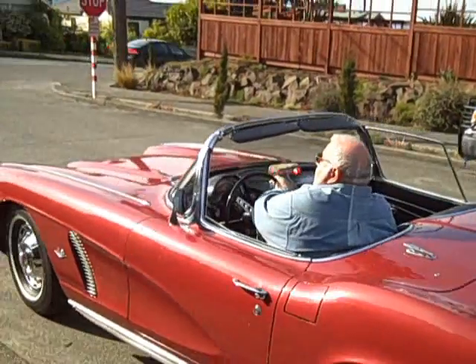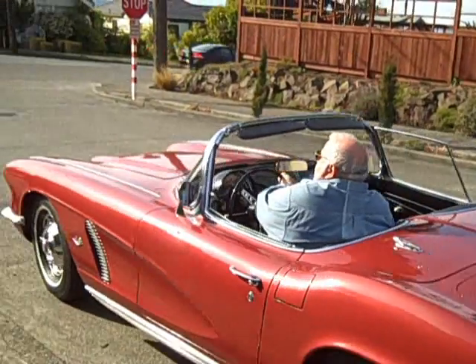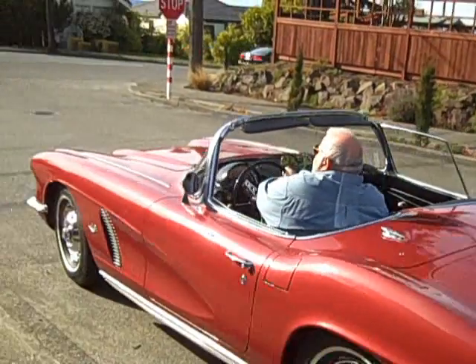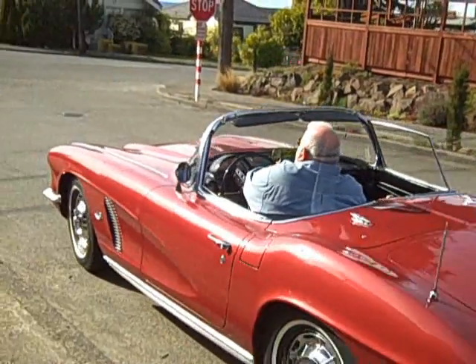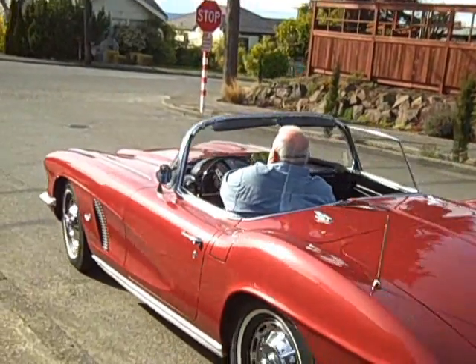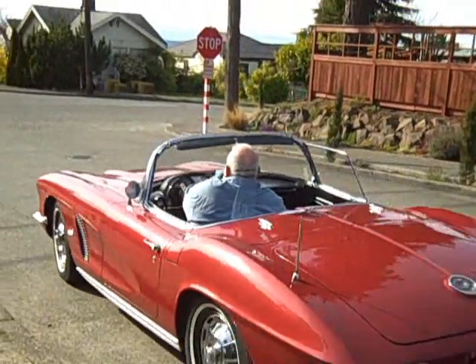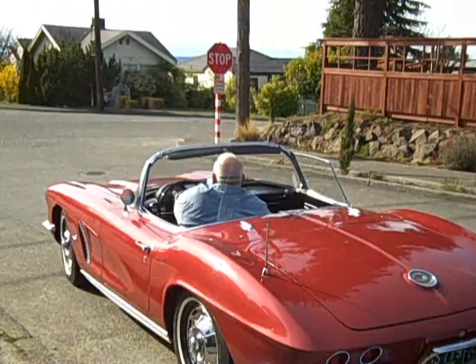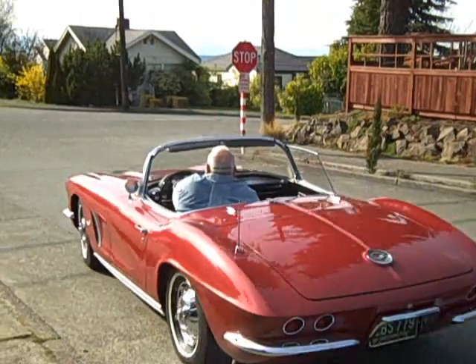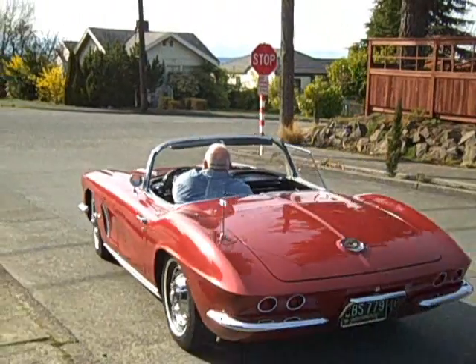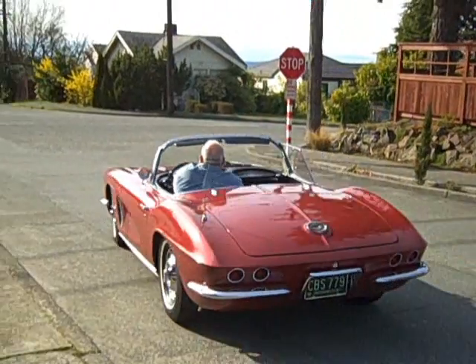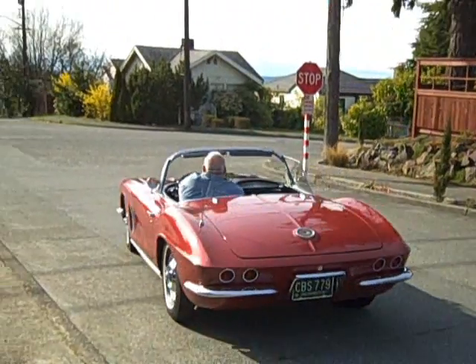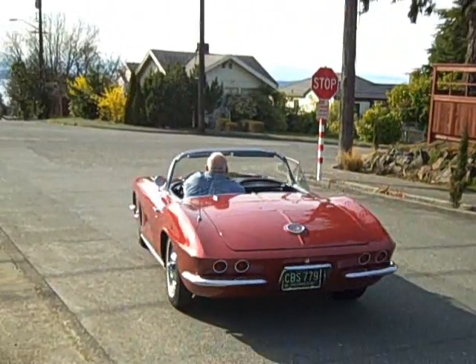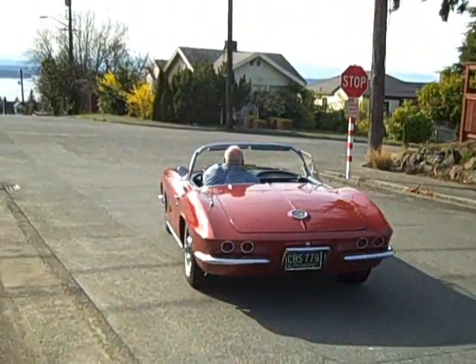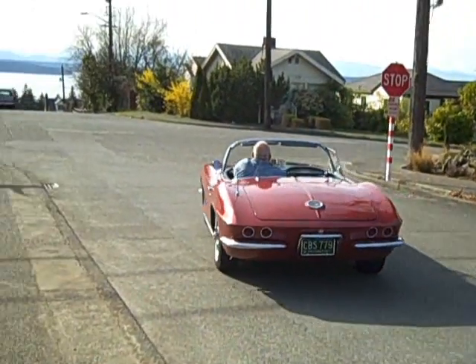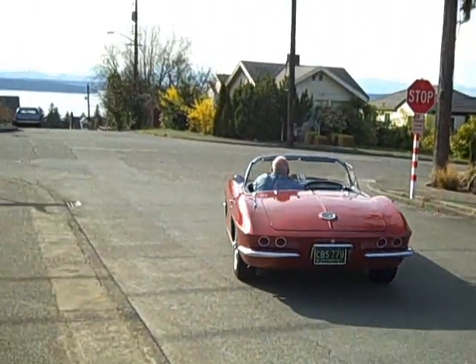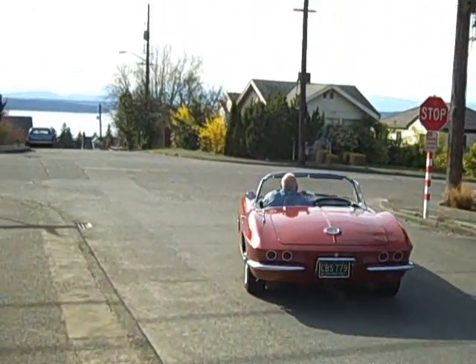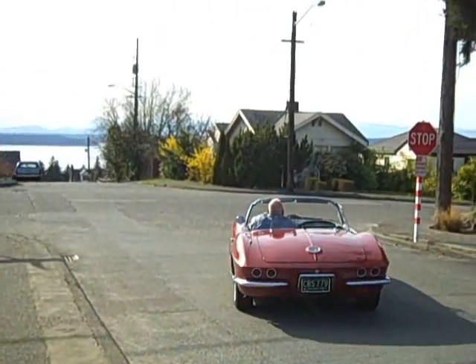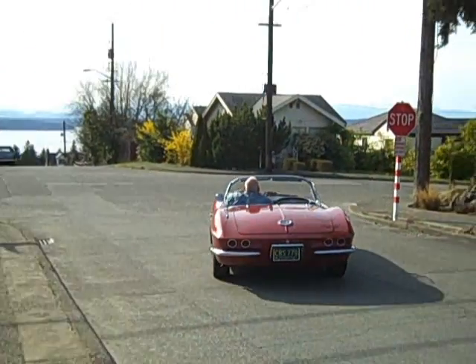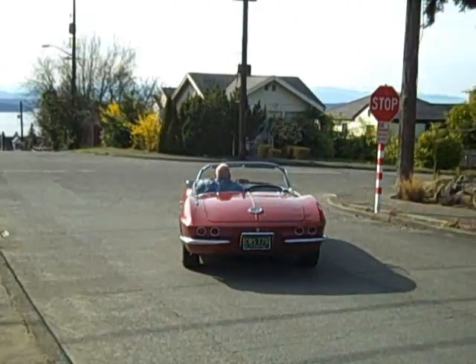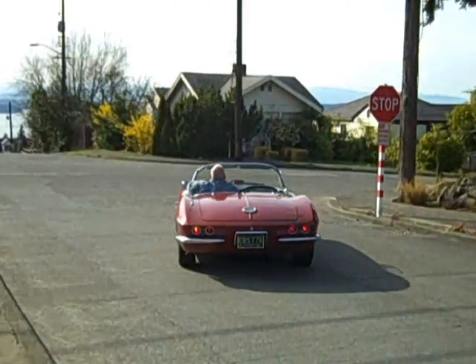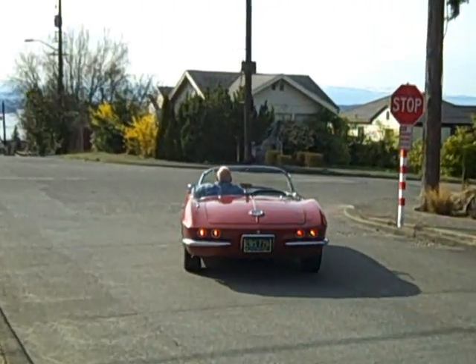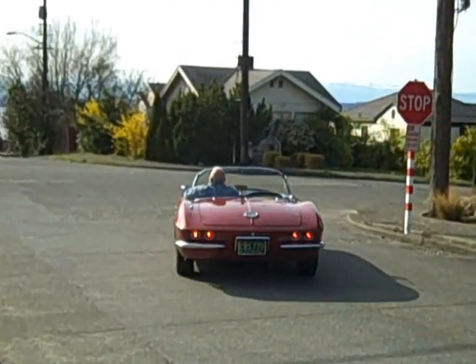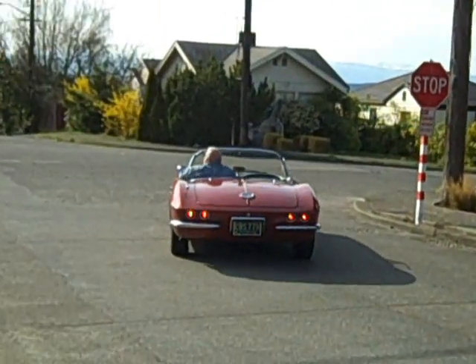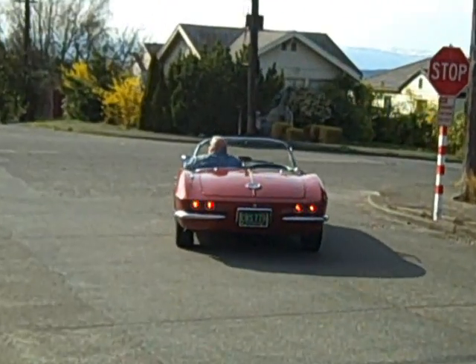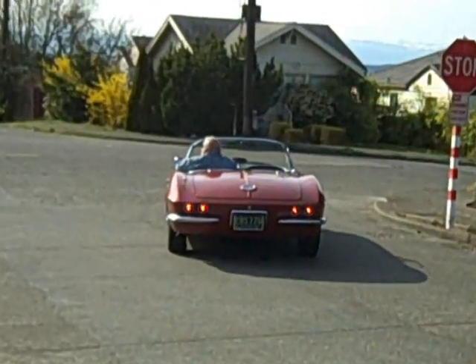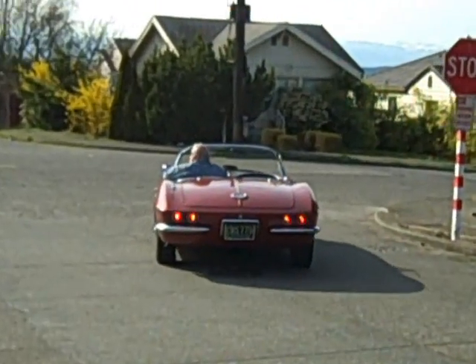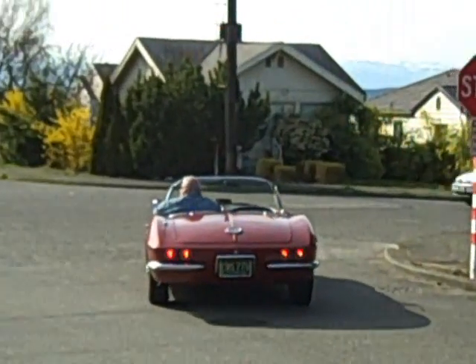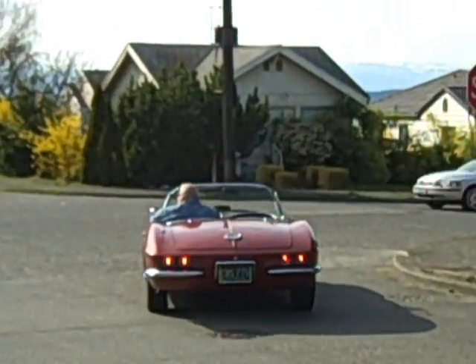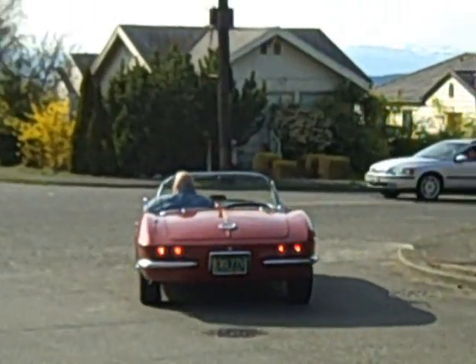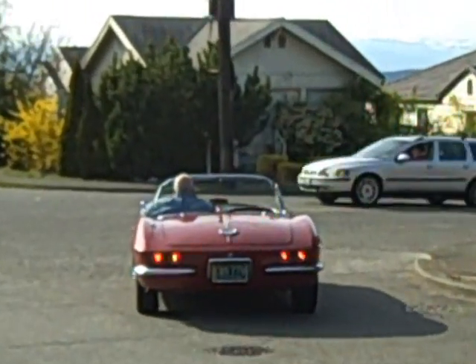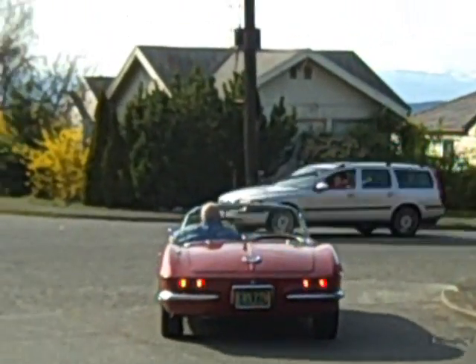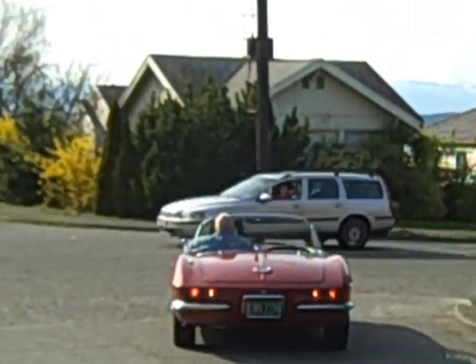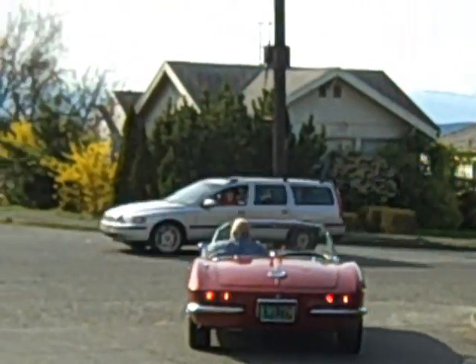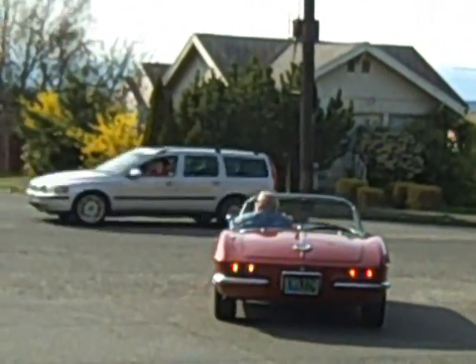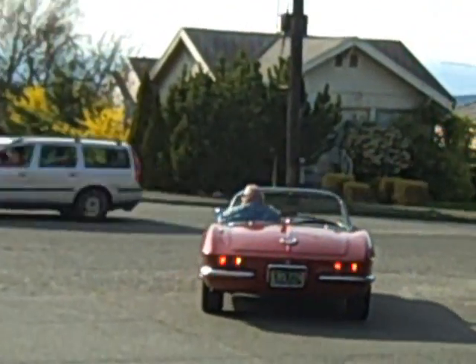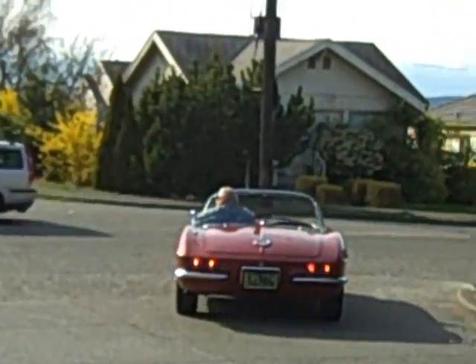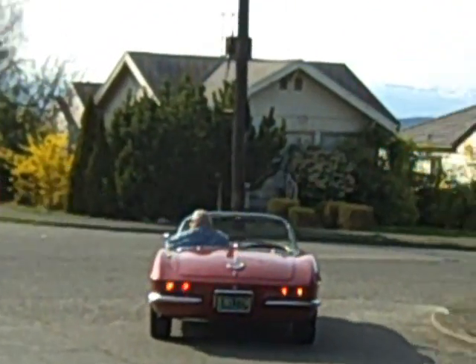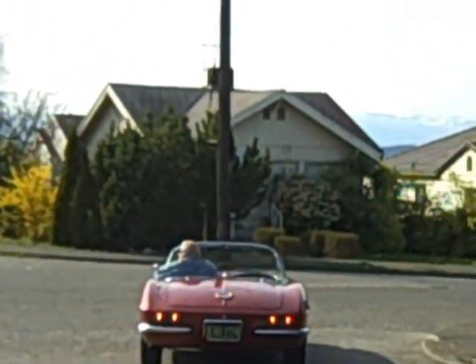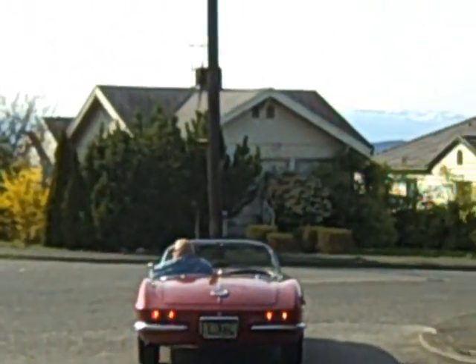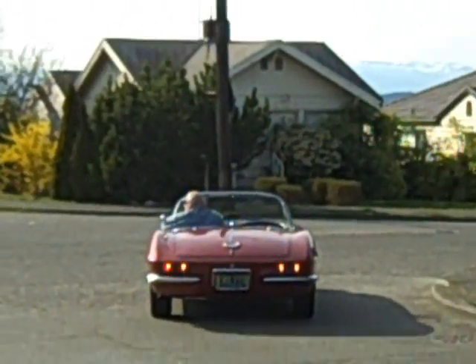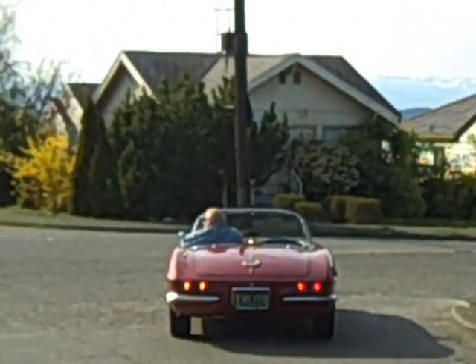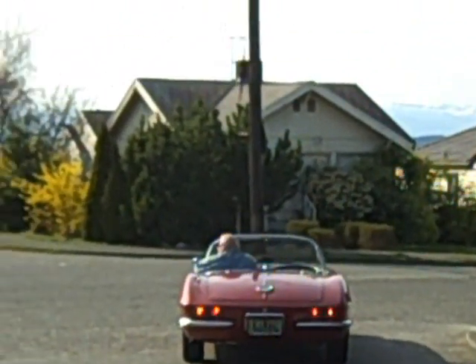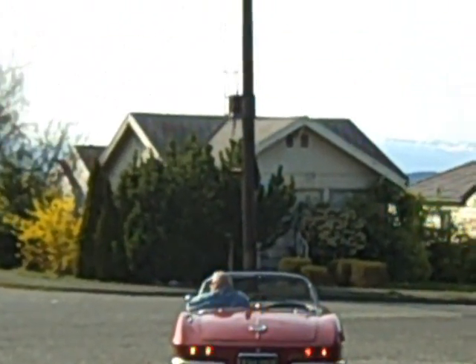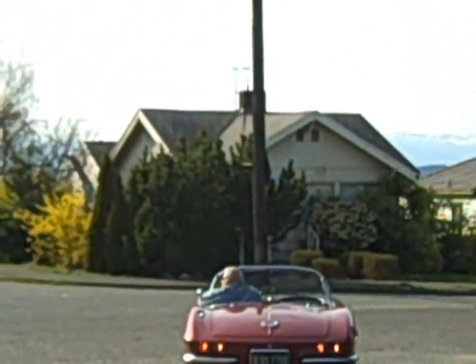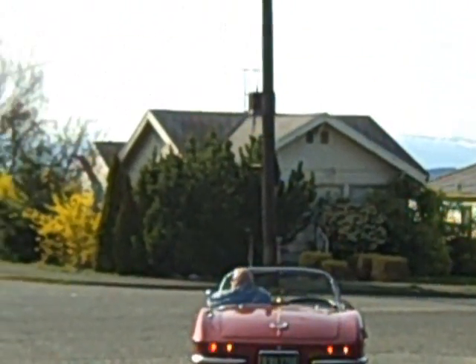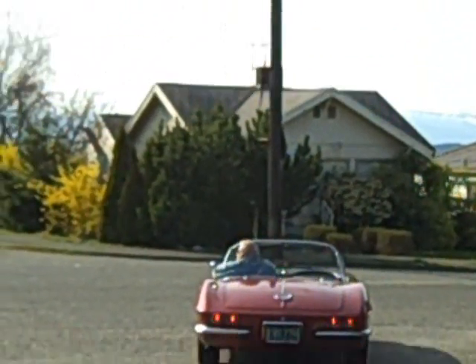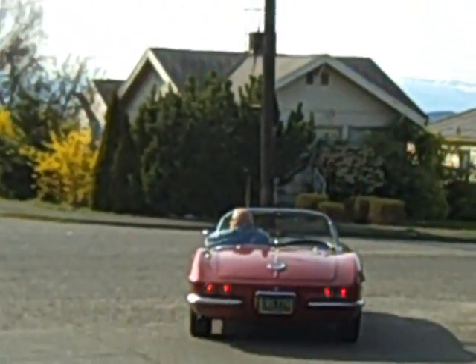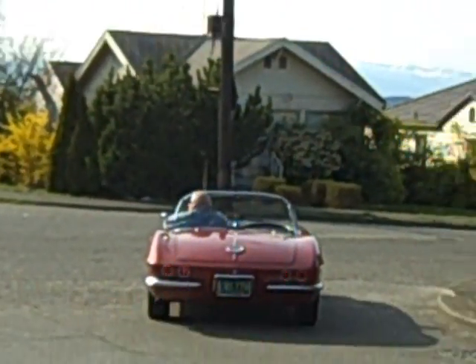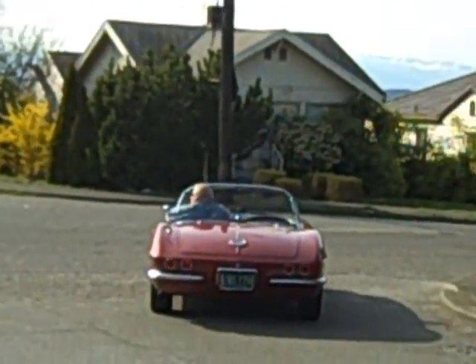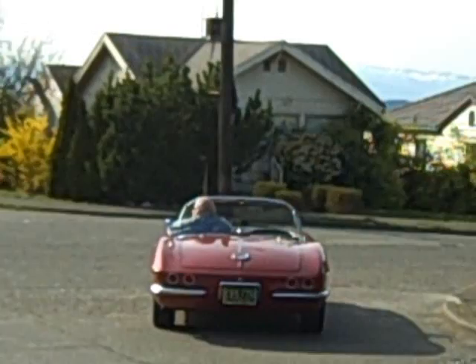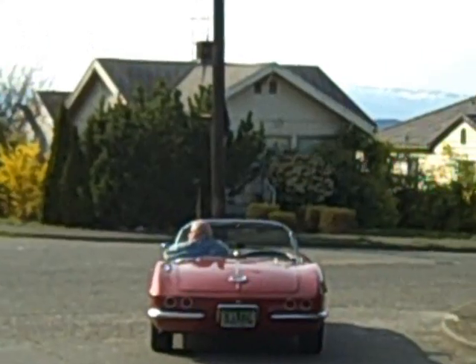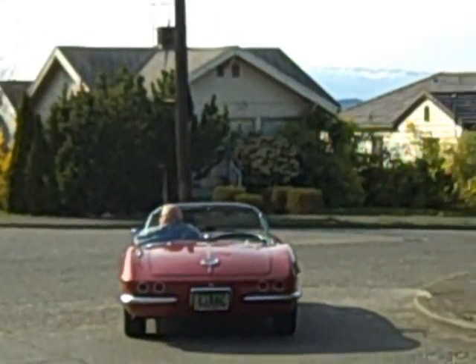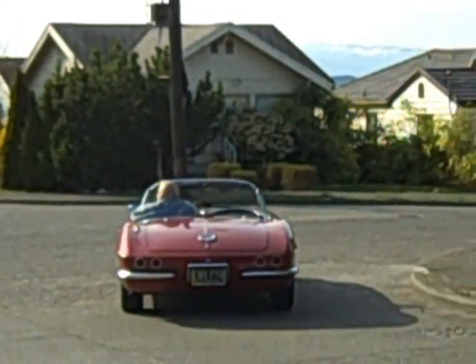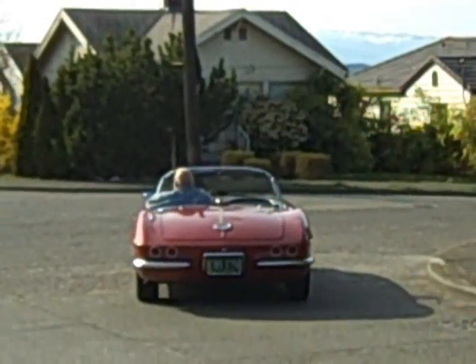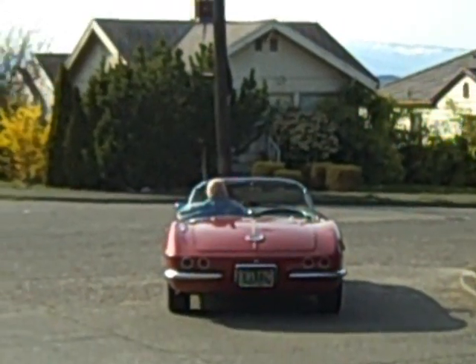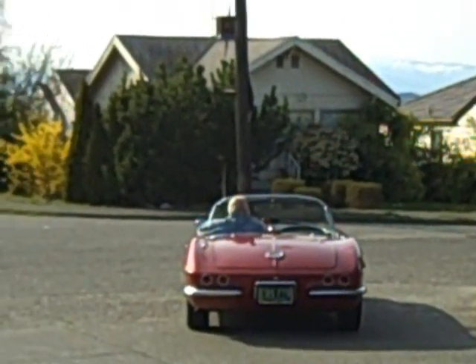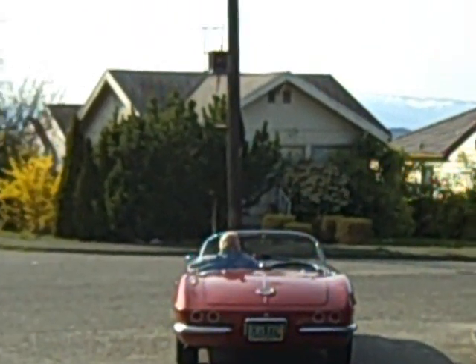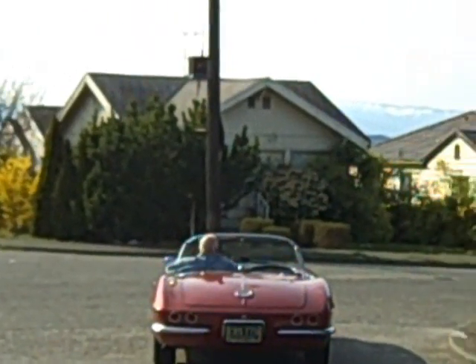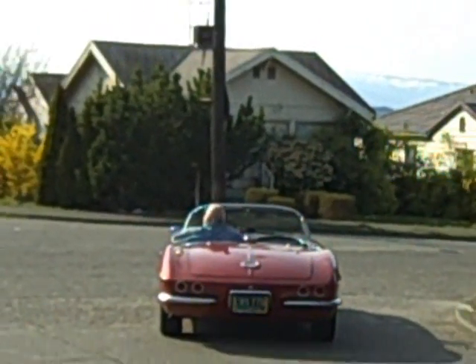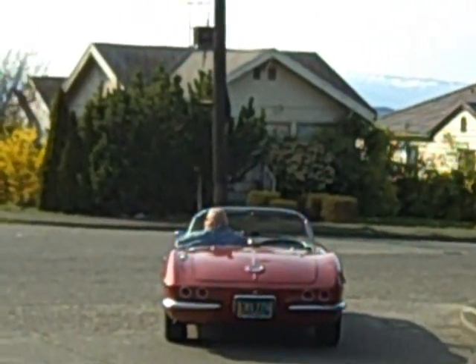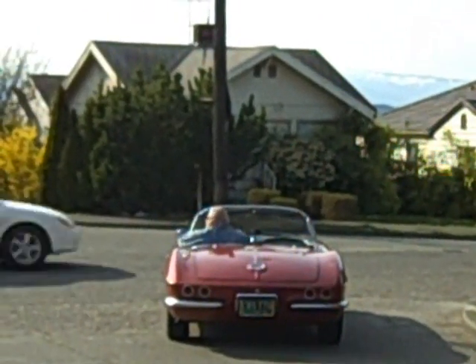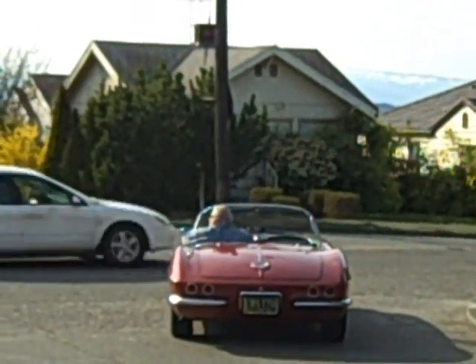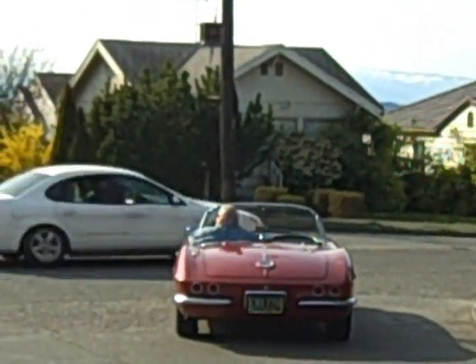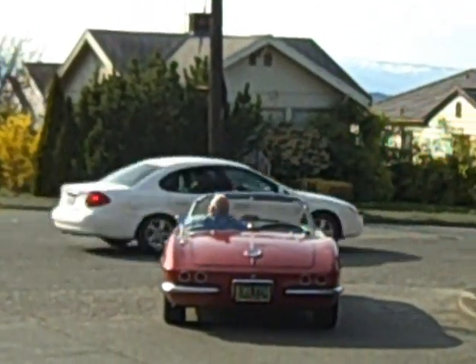Hey, what are you doing? Come on, you want to go take a ride? Come on, come with me. We're going to take a ride out to Triple X Root Beer, look at some cars and have some fun.